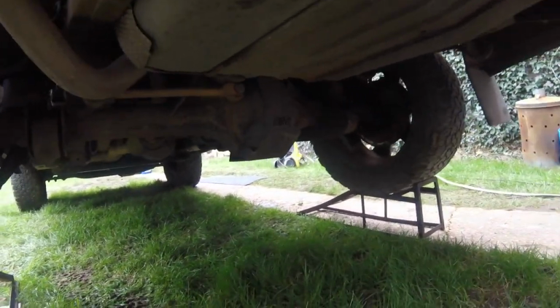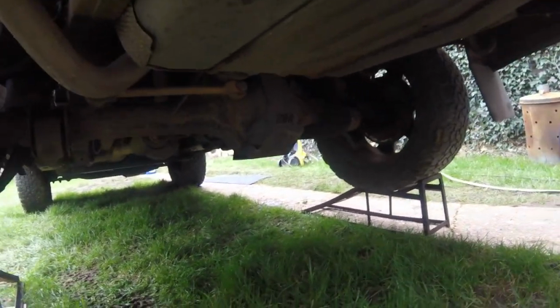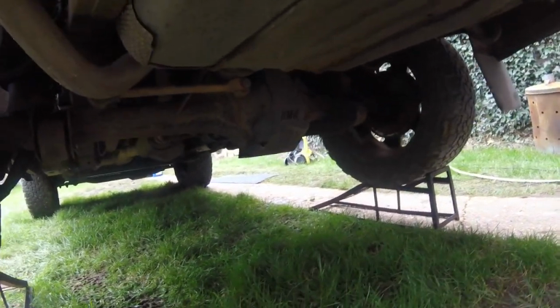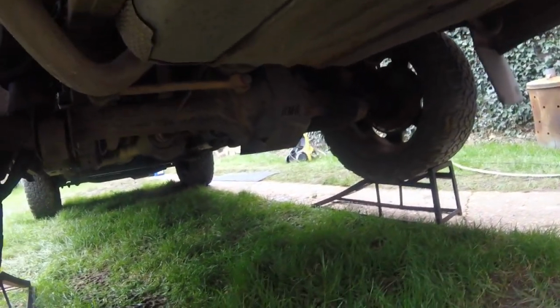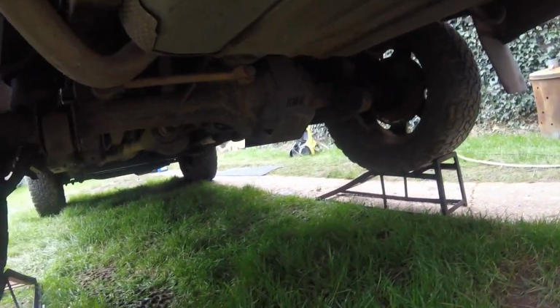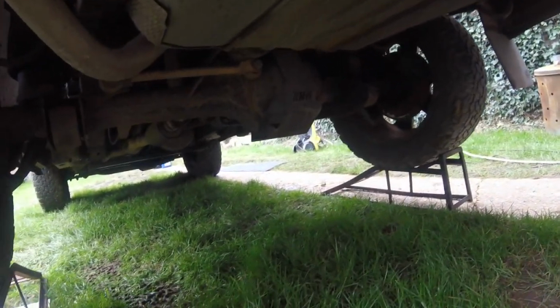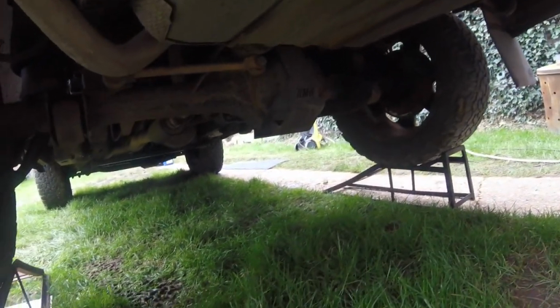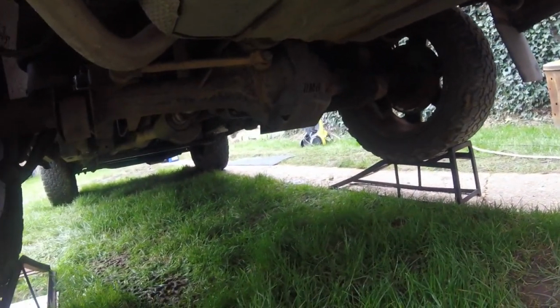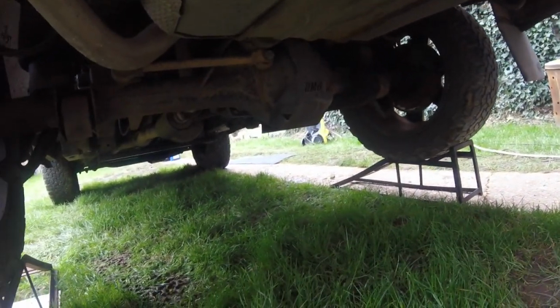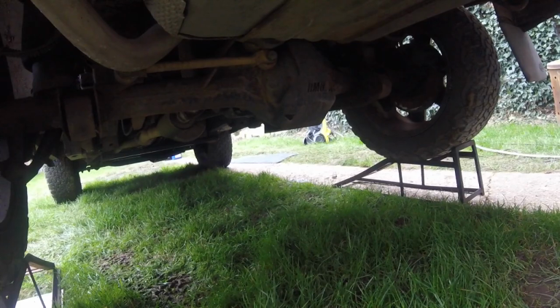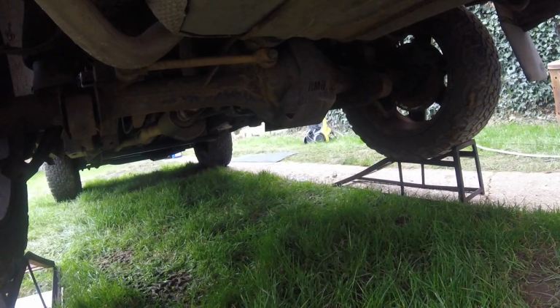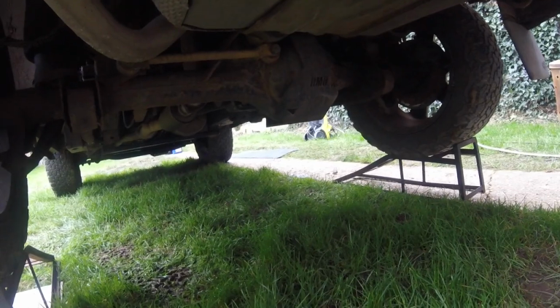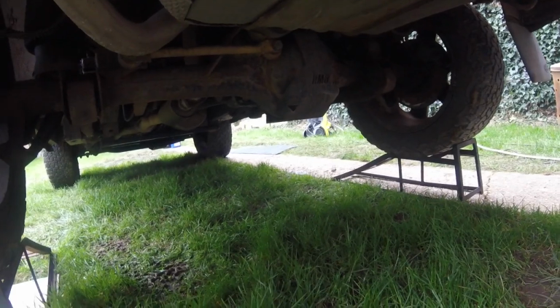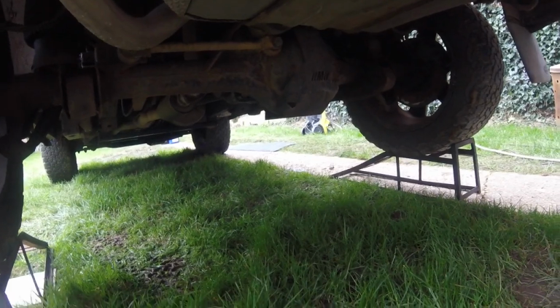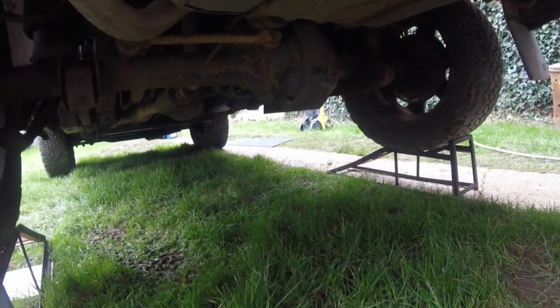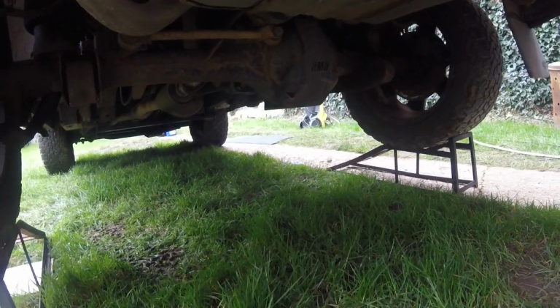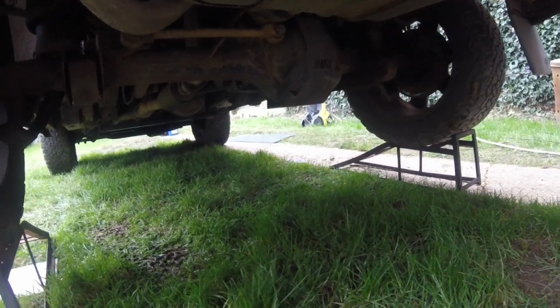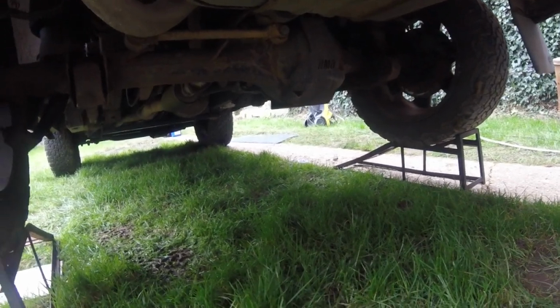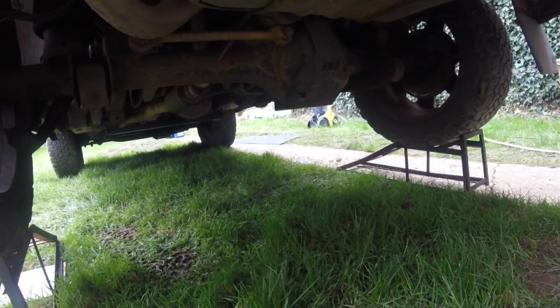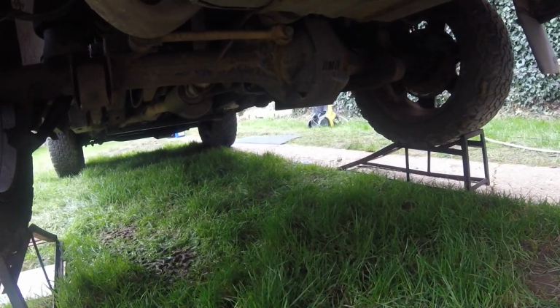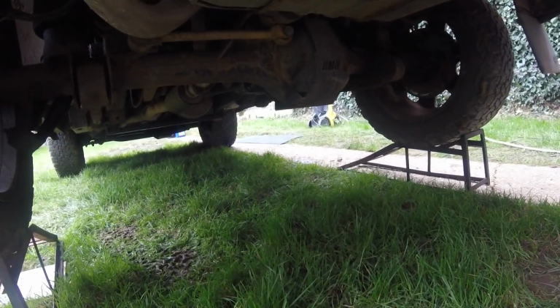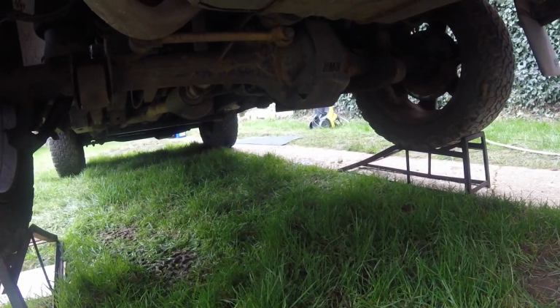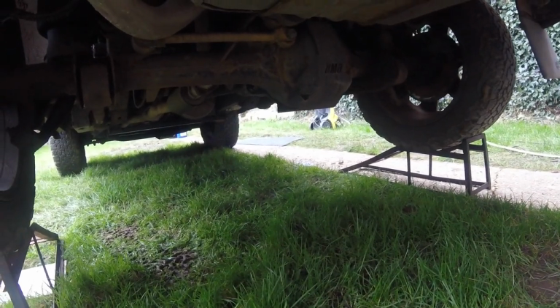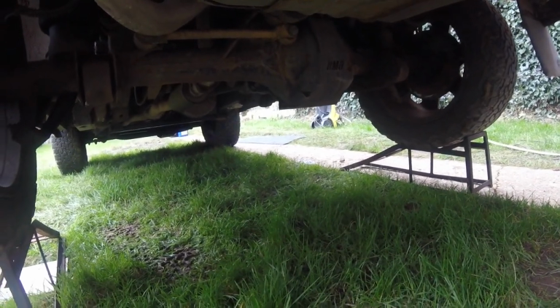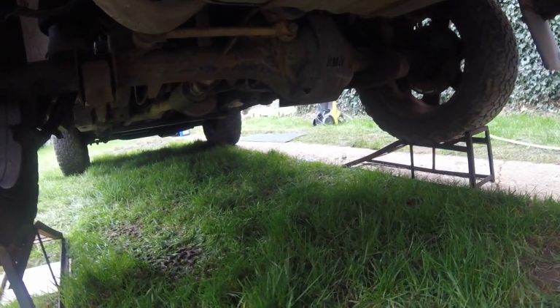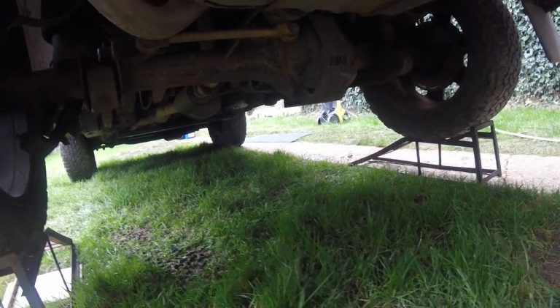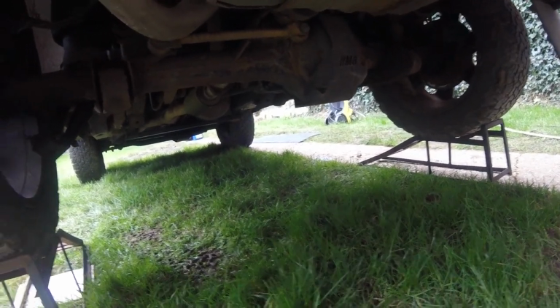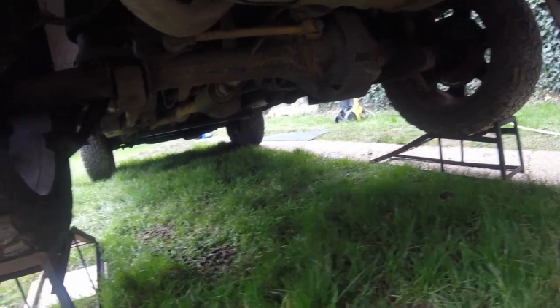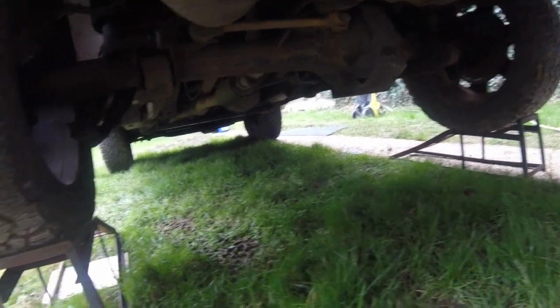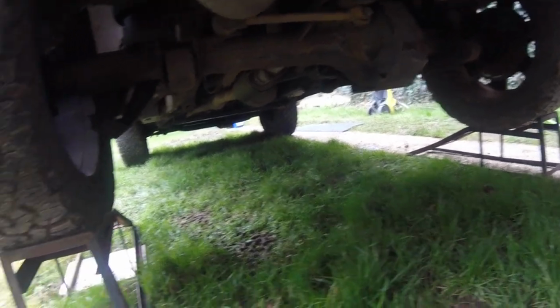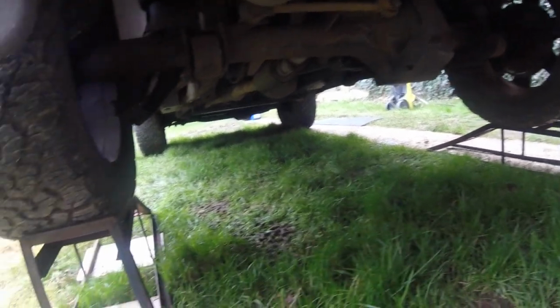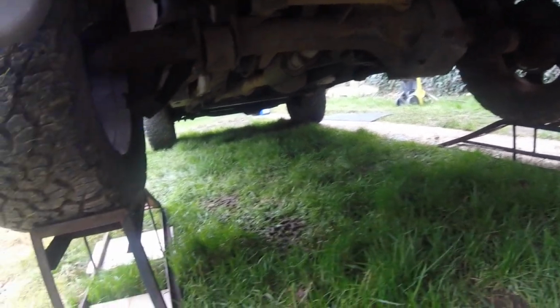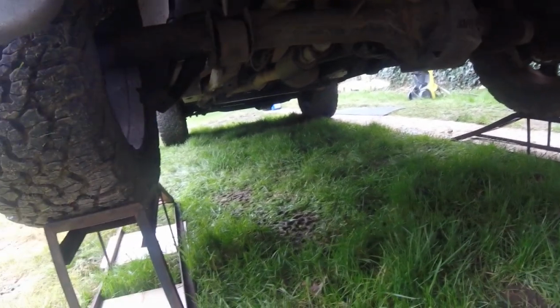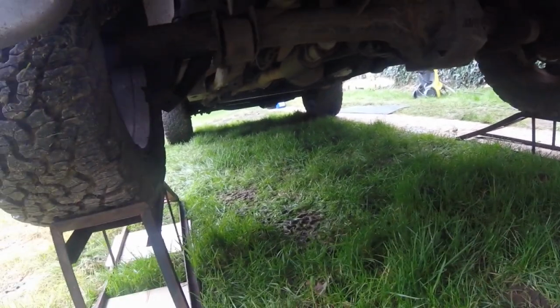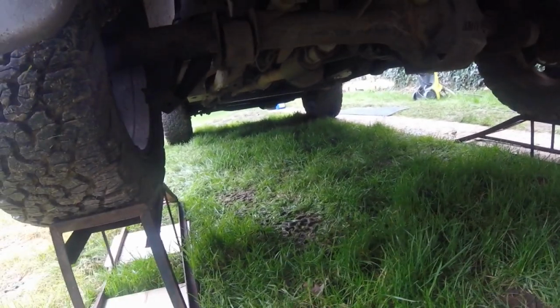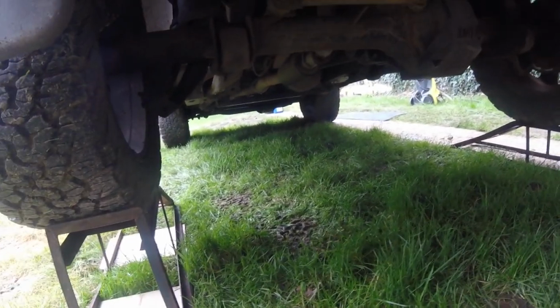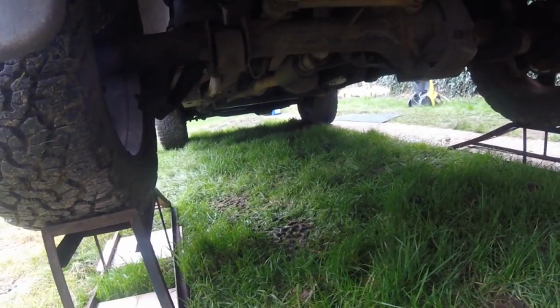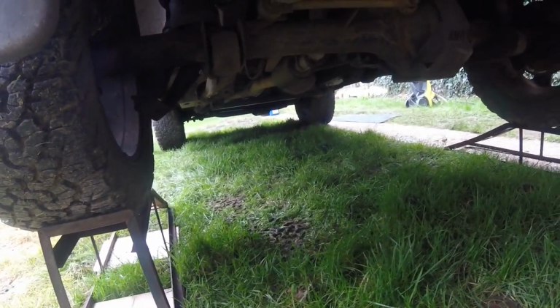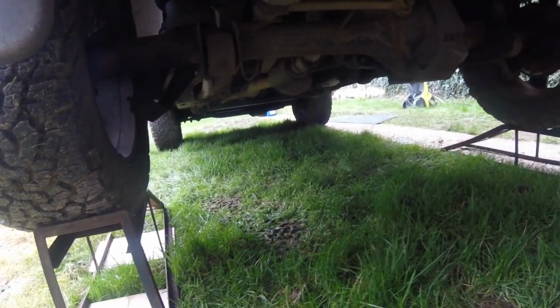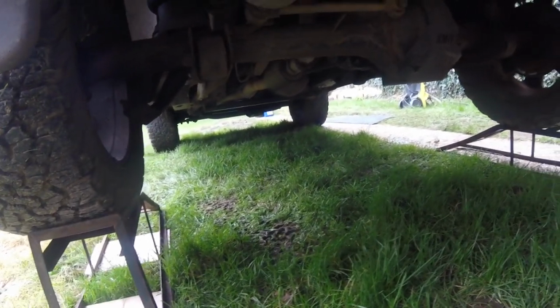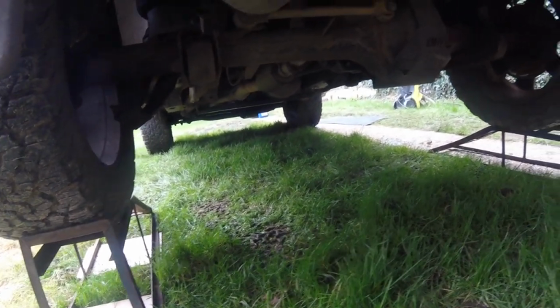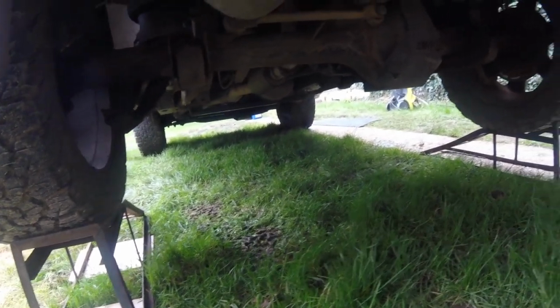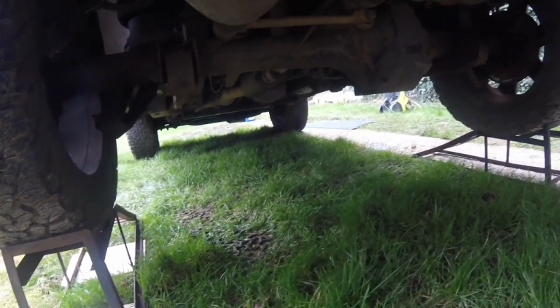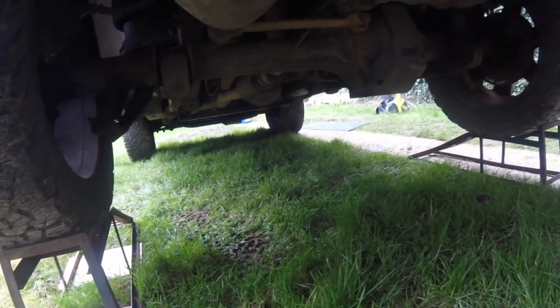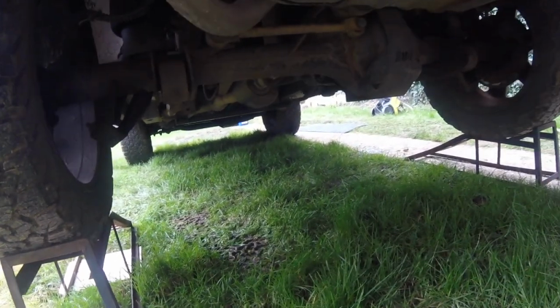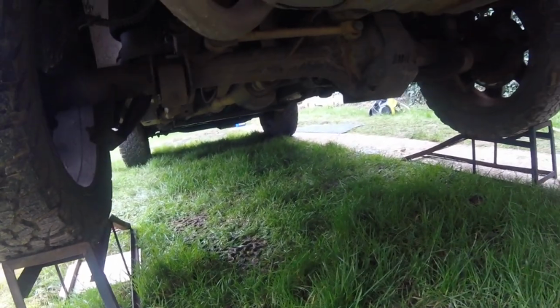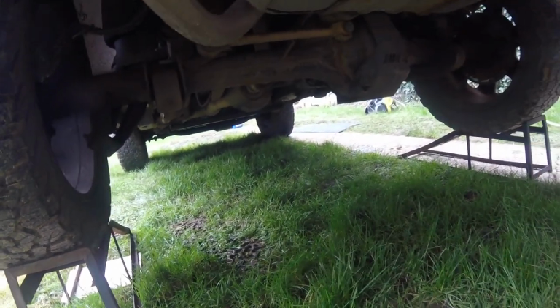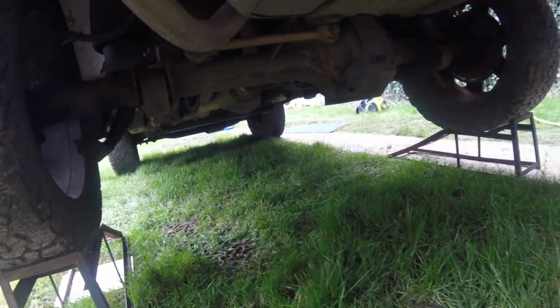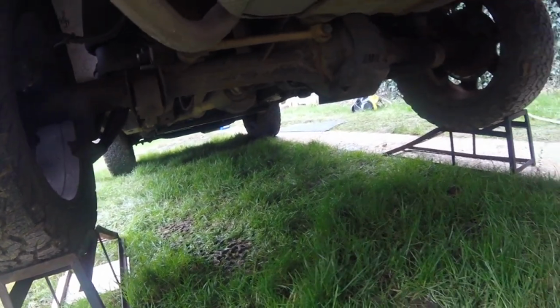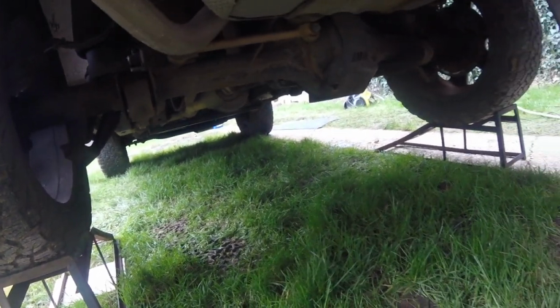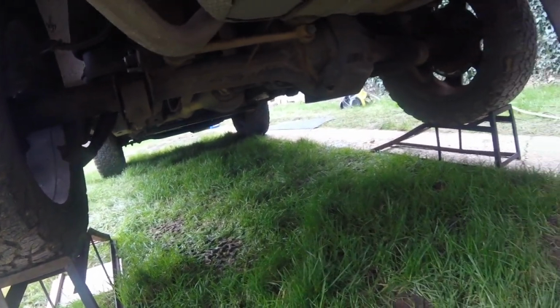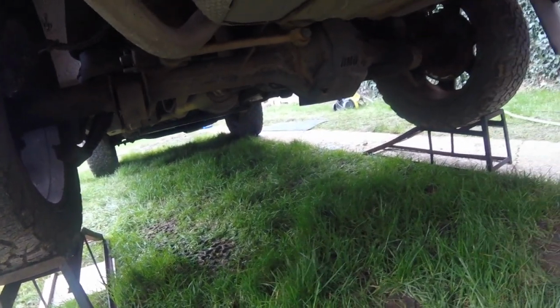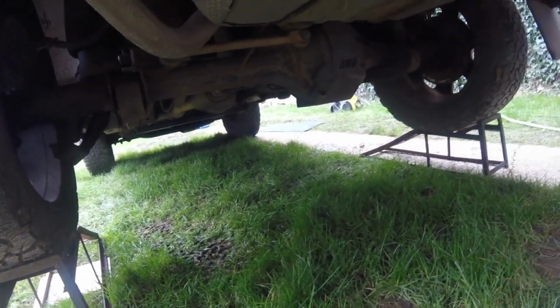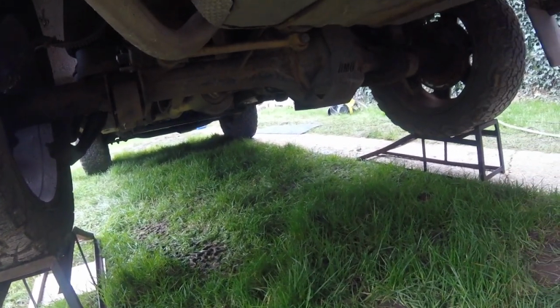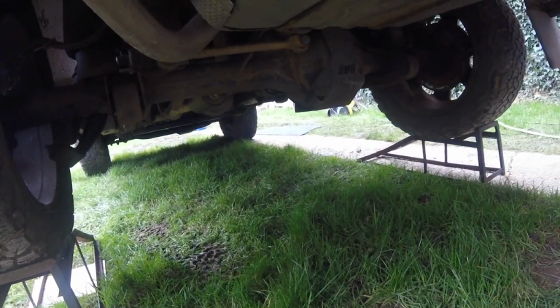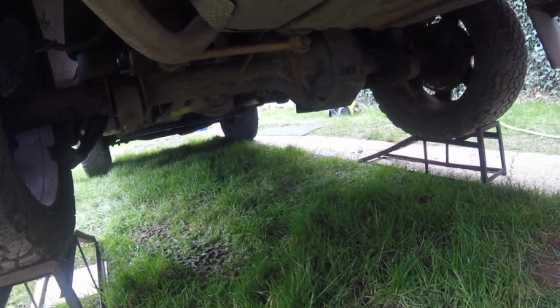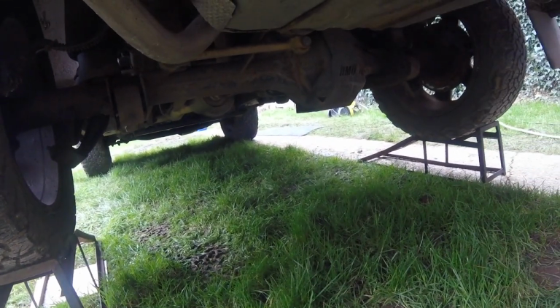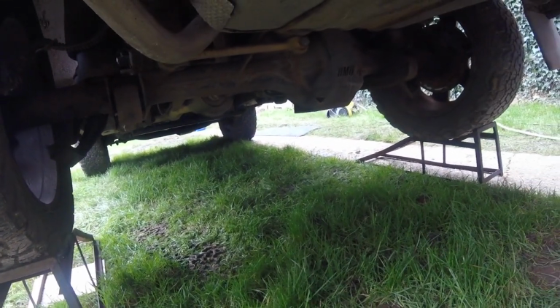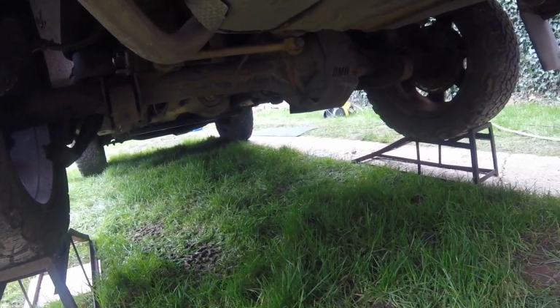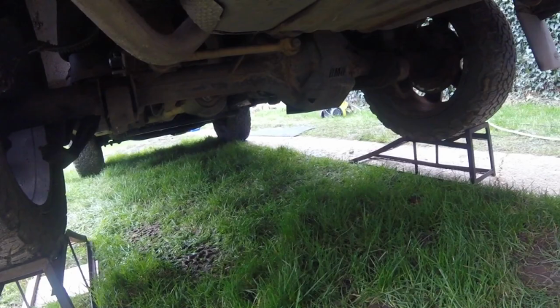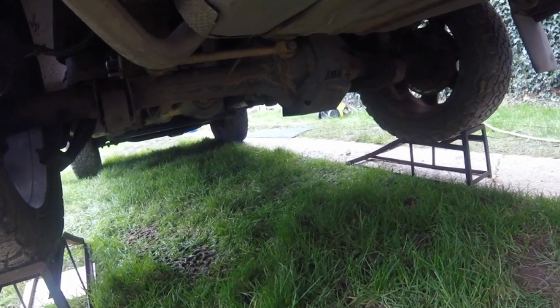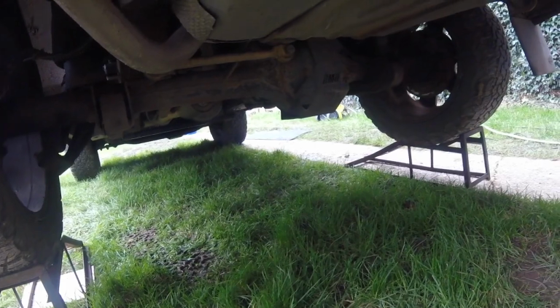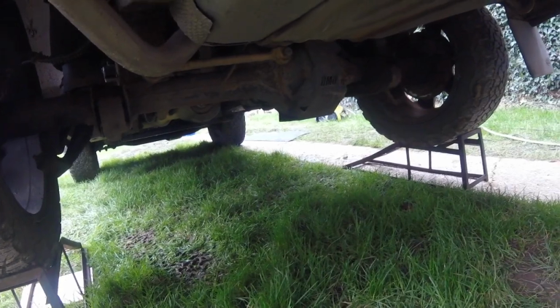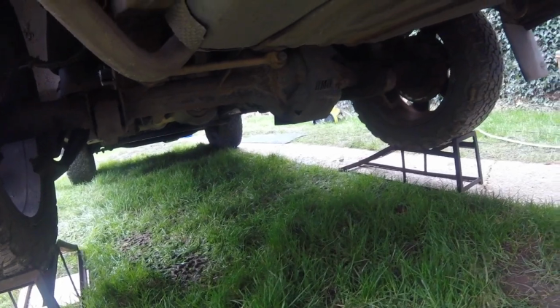As you can see I've already got the diff guards front and rear. Awesome bits of kit — I highly recommend them.